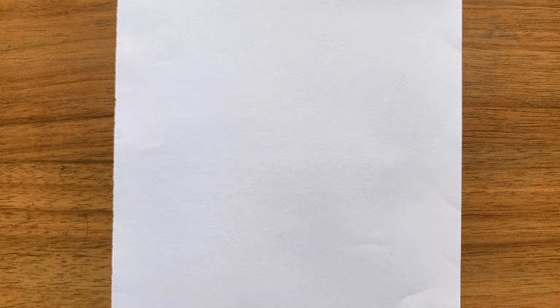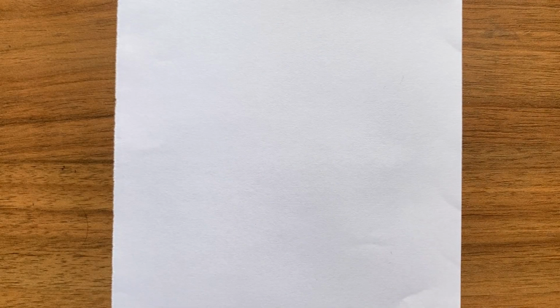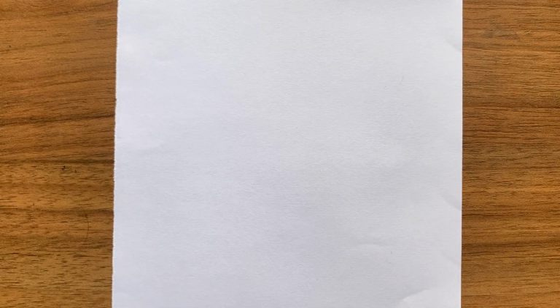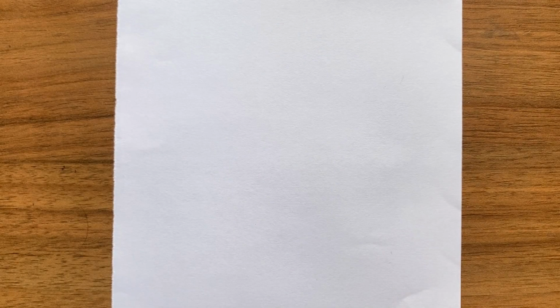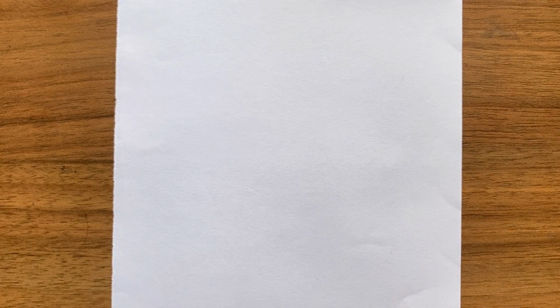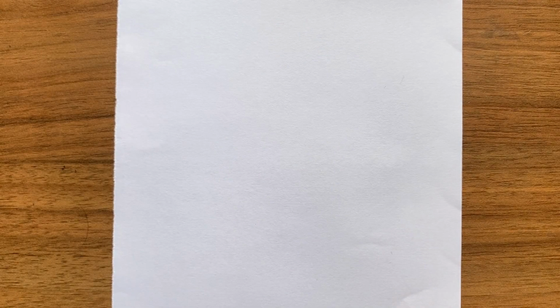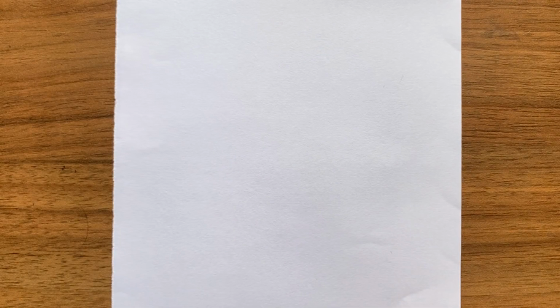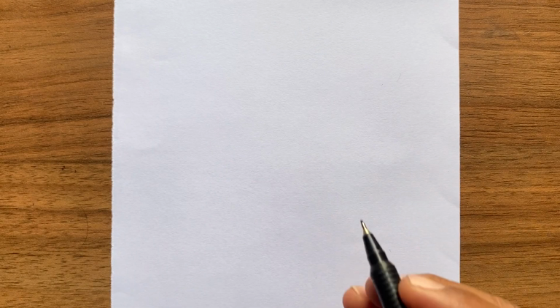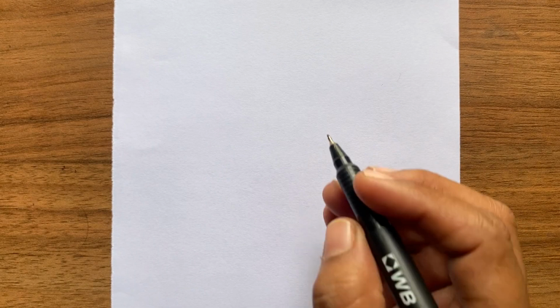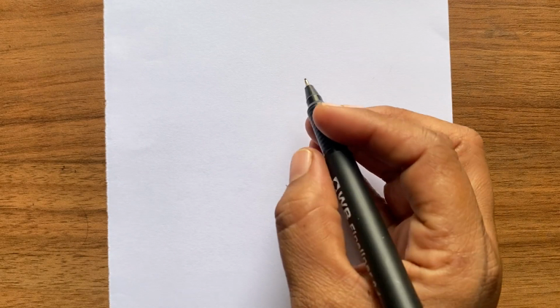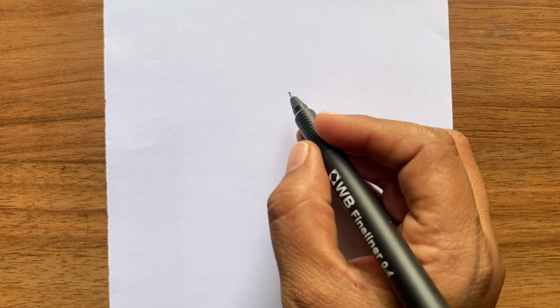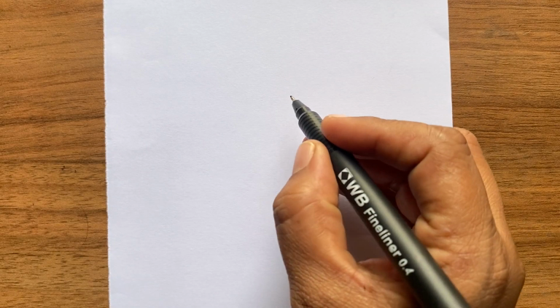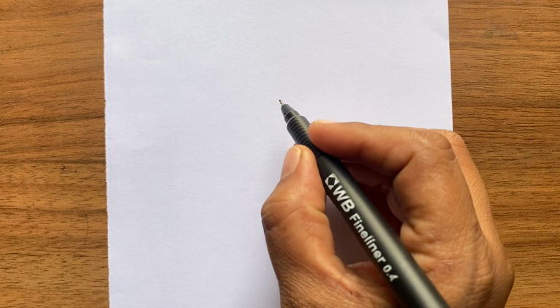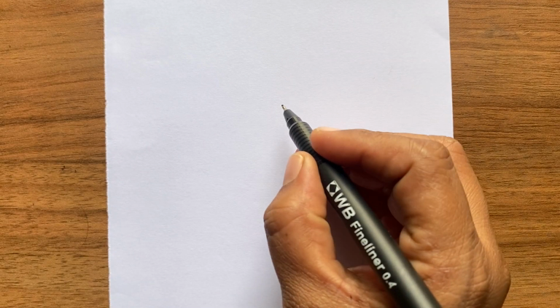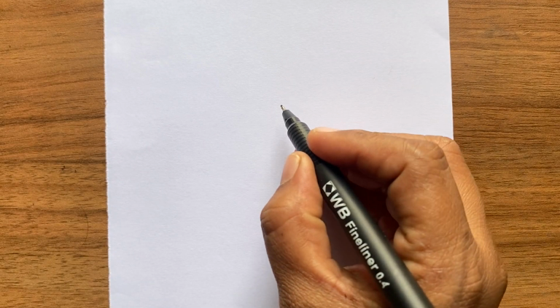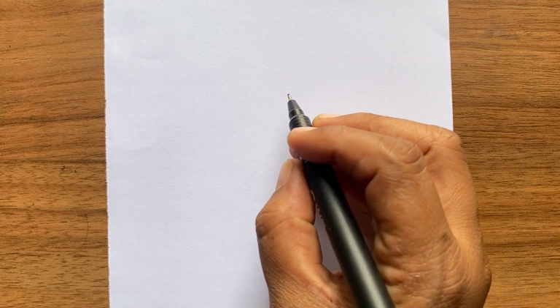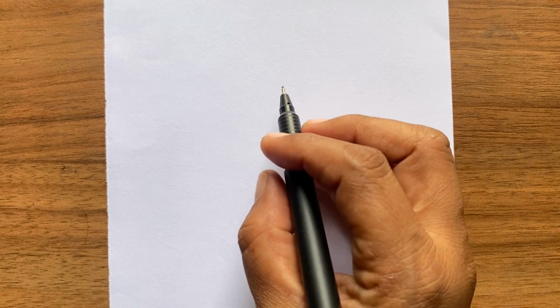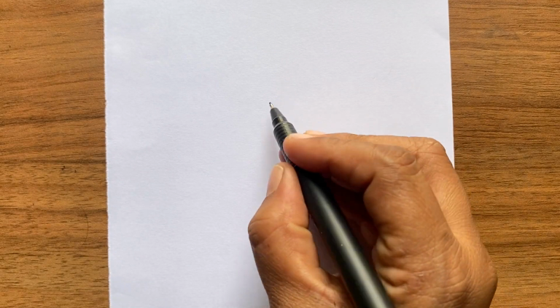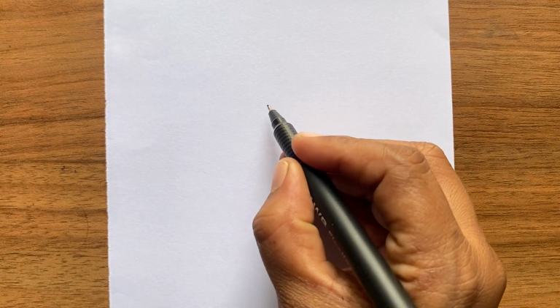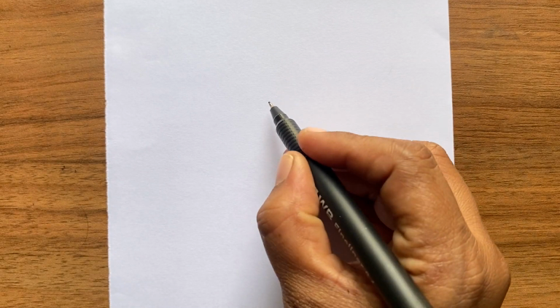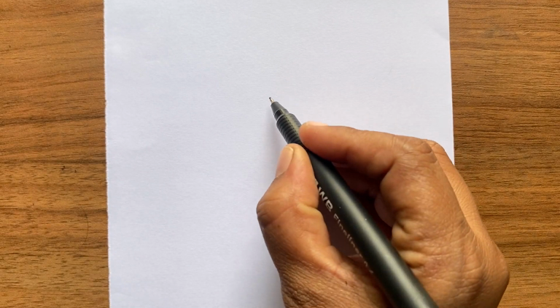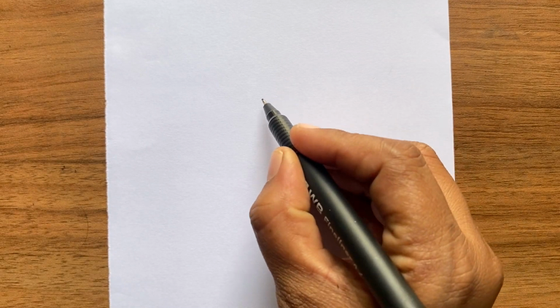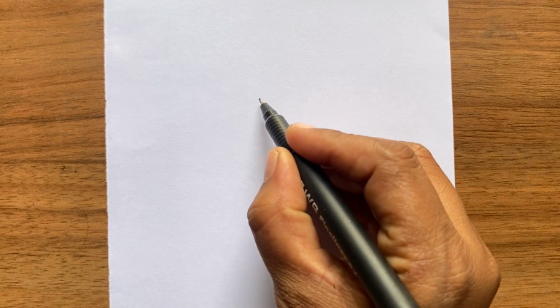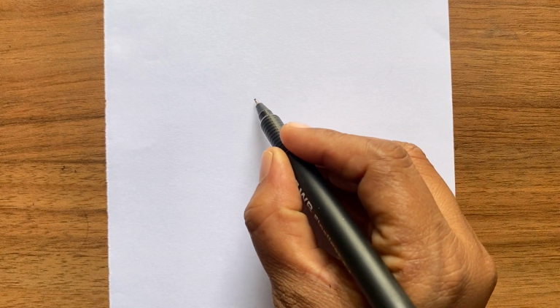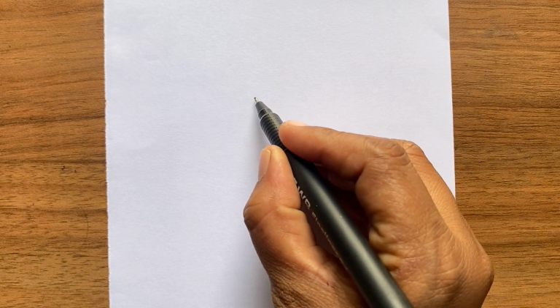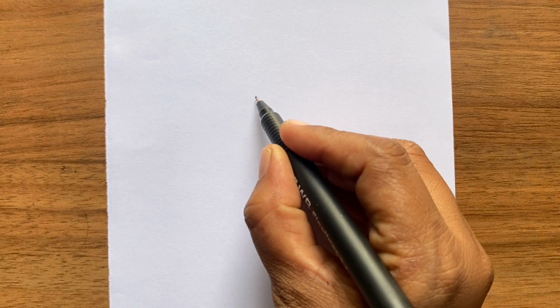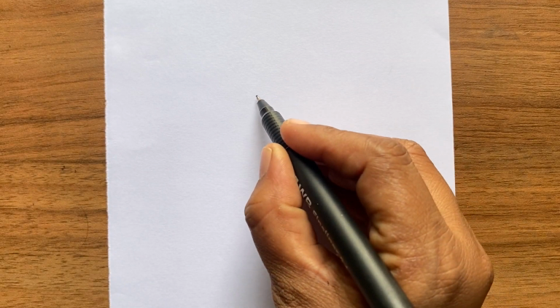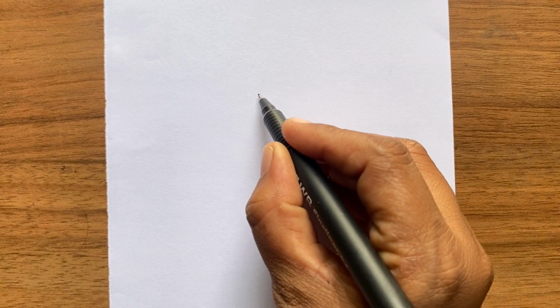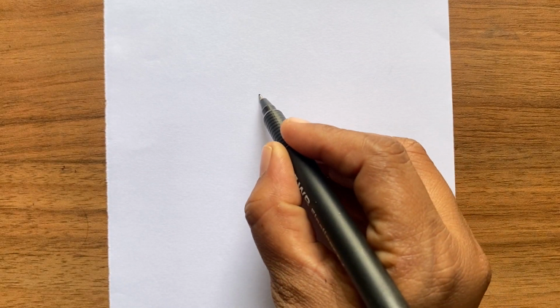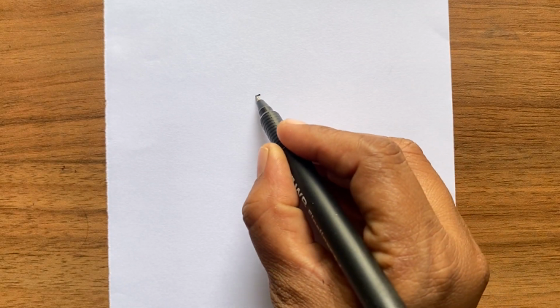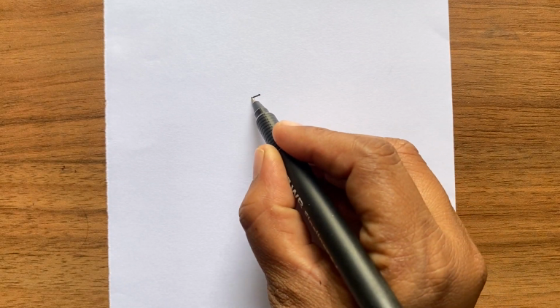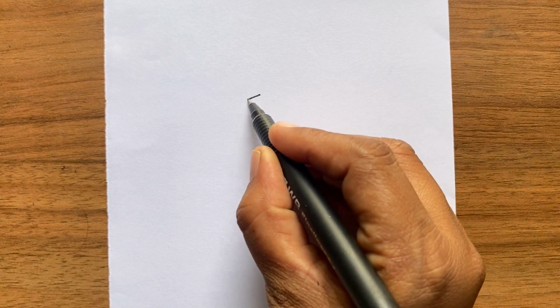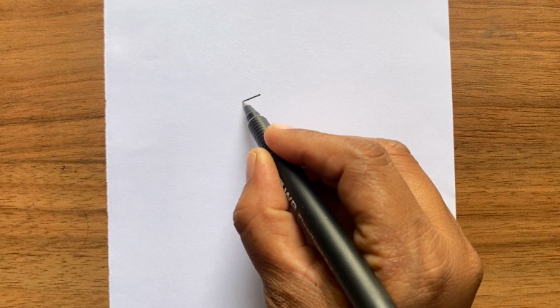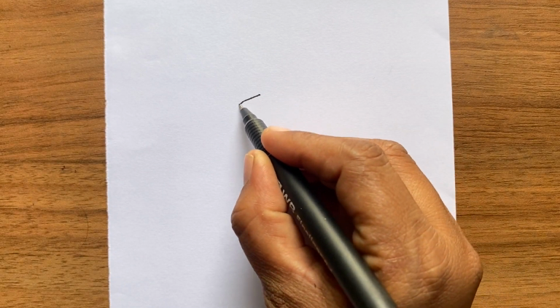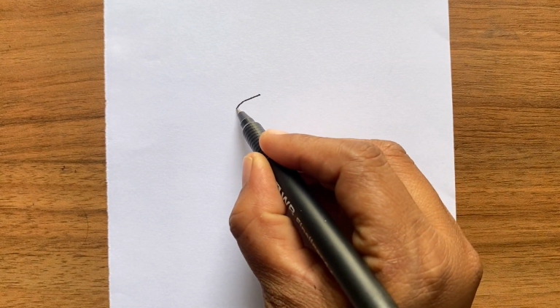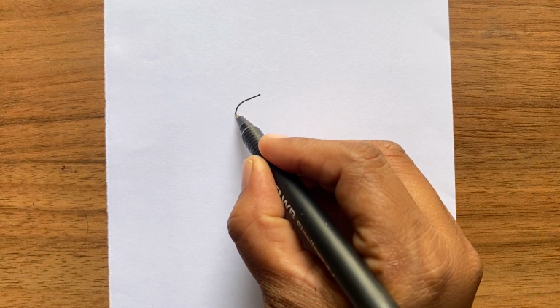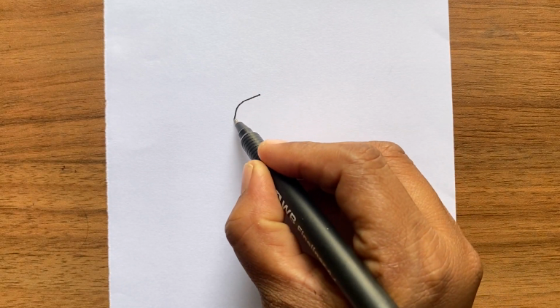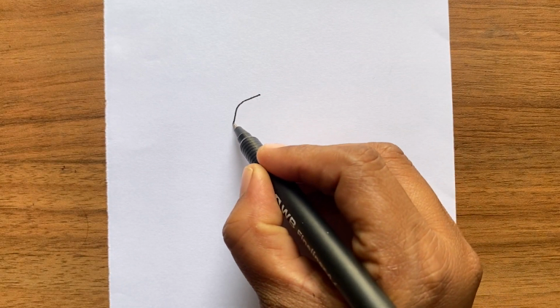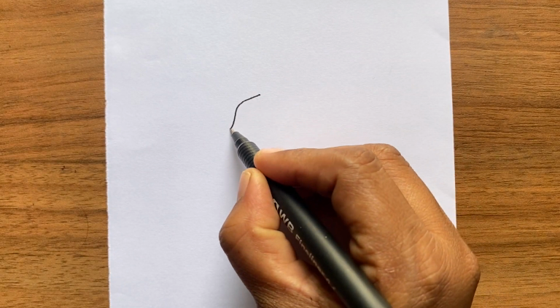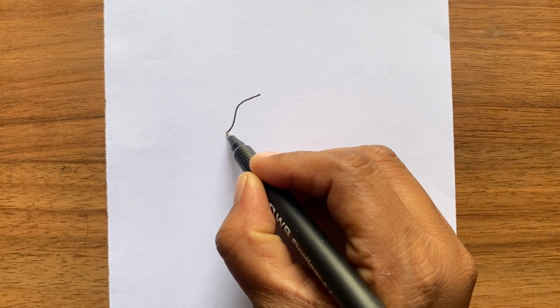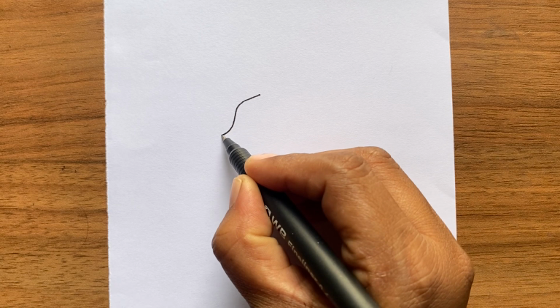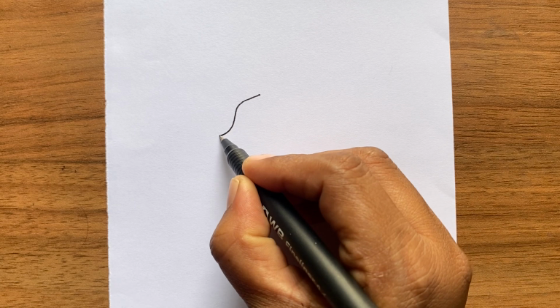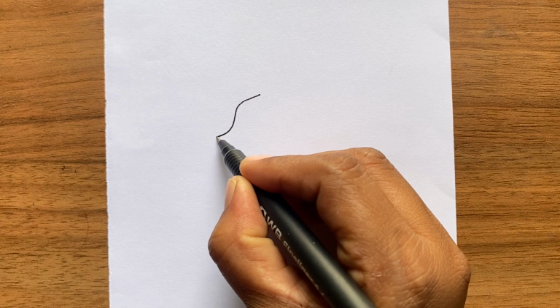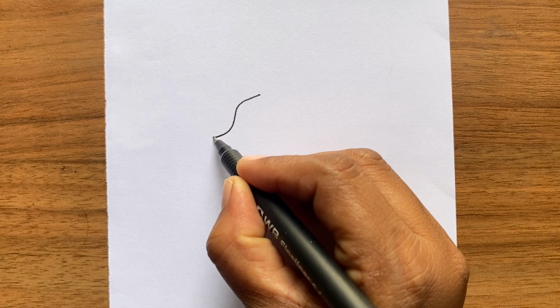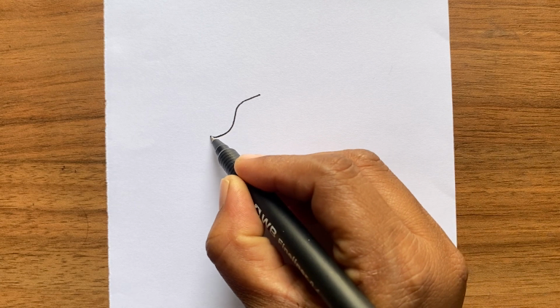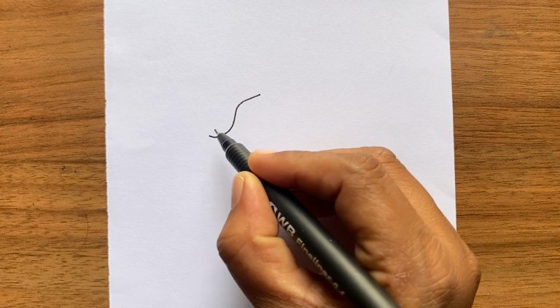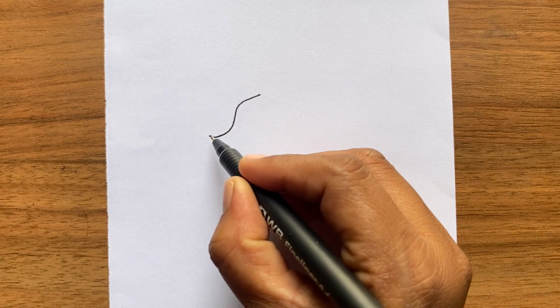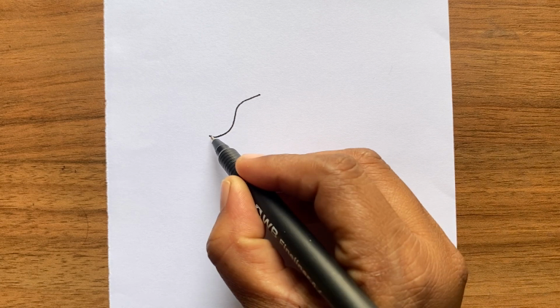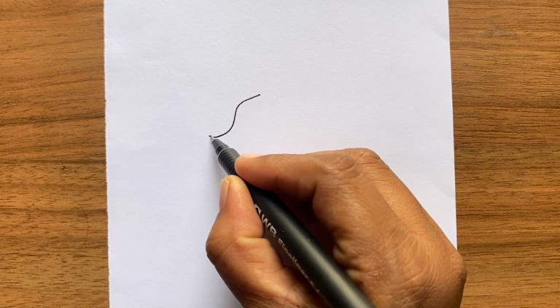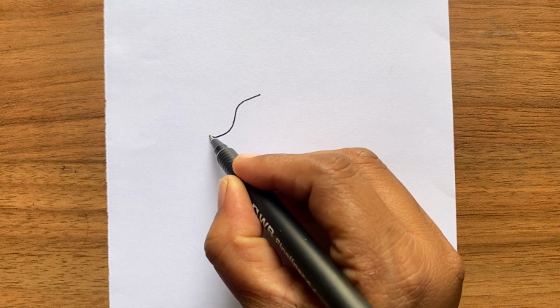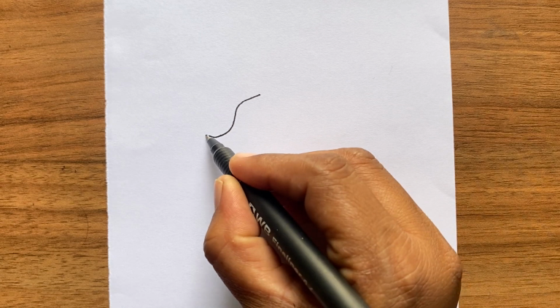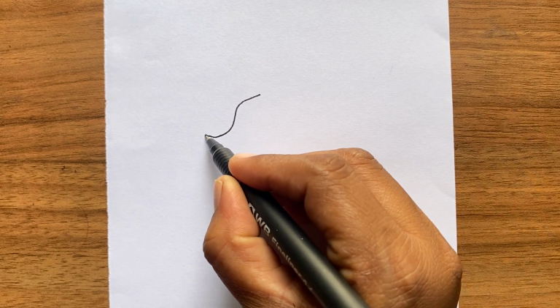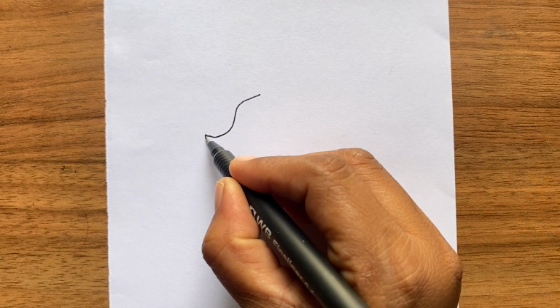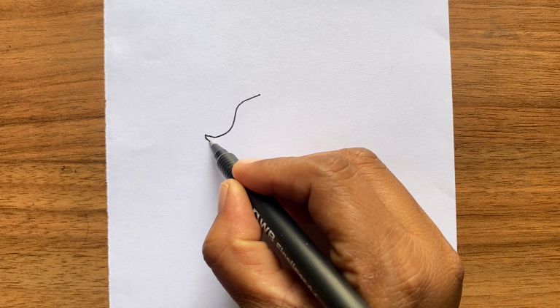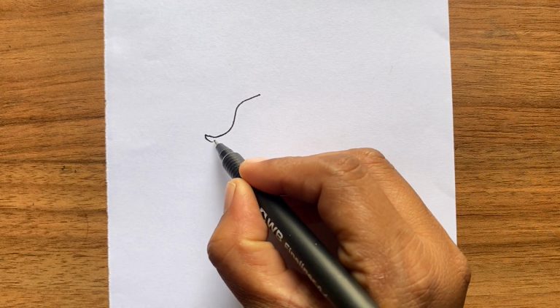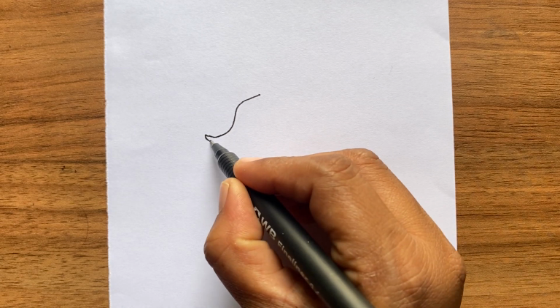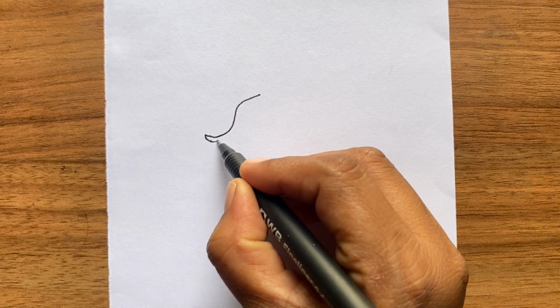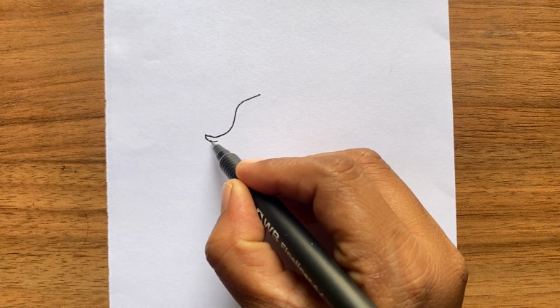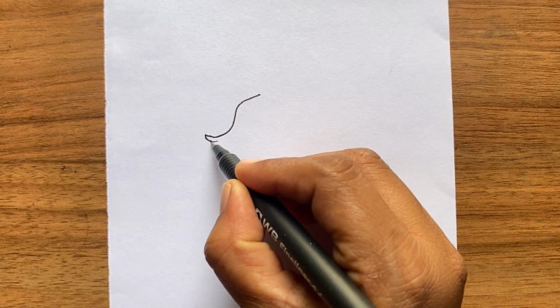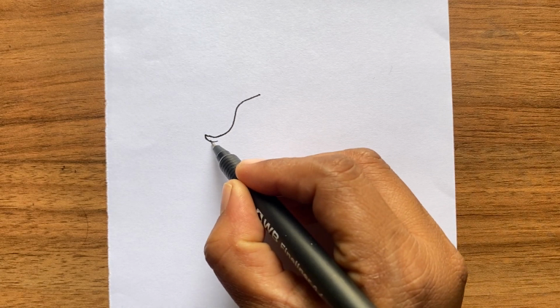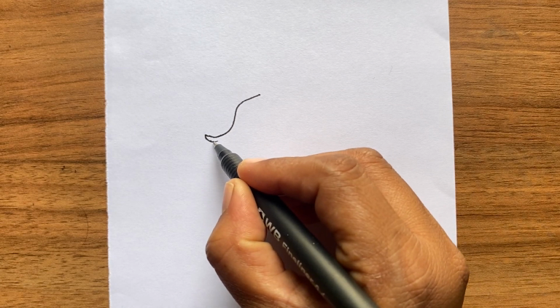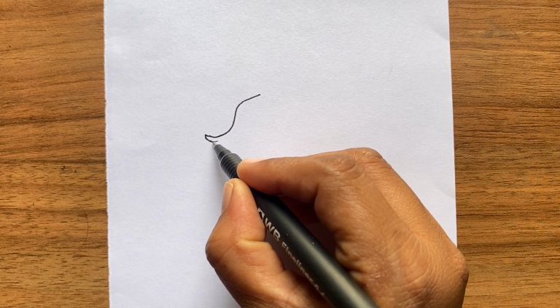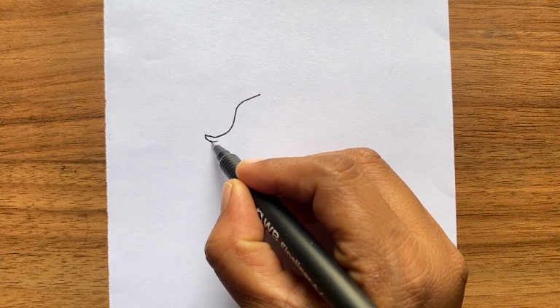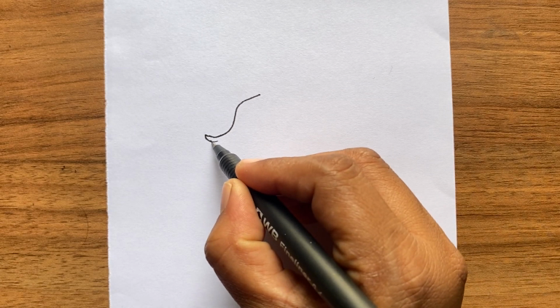Hi everyone, my name is Pumu. Today we are going to draw a seahorse.